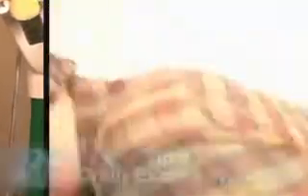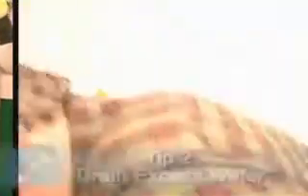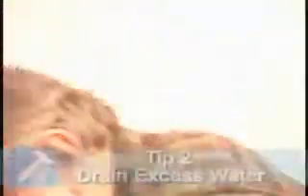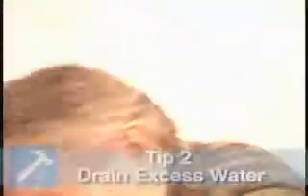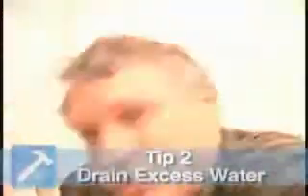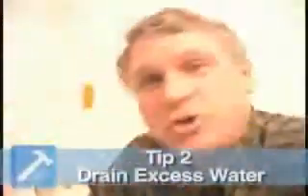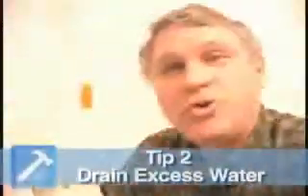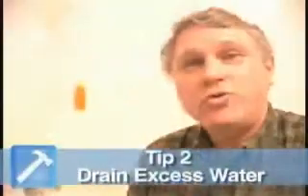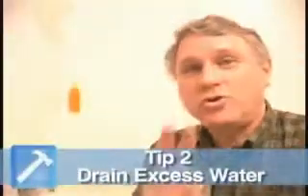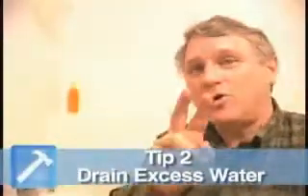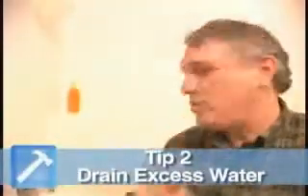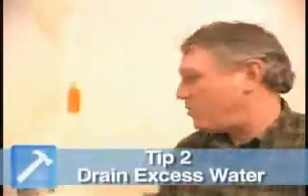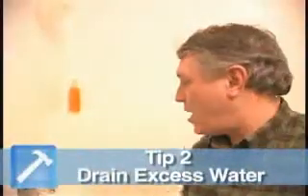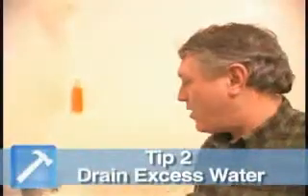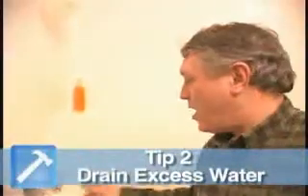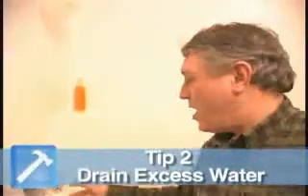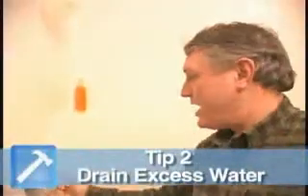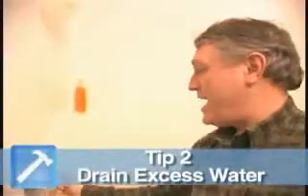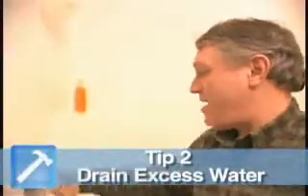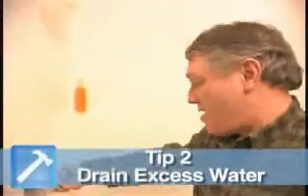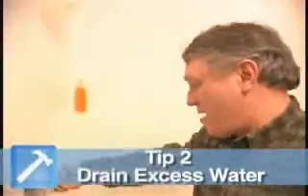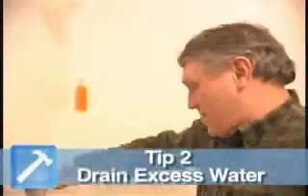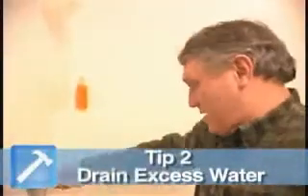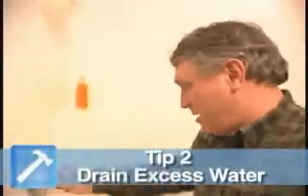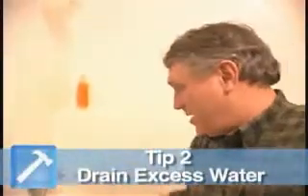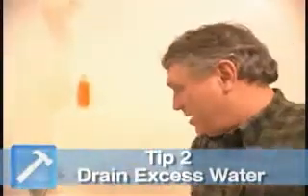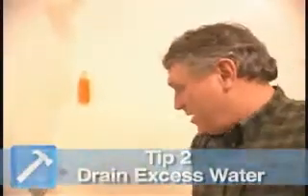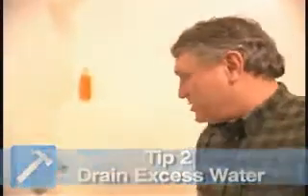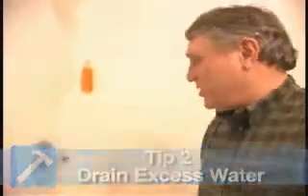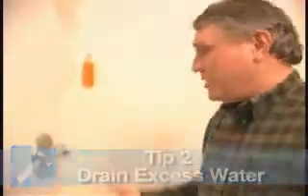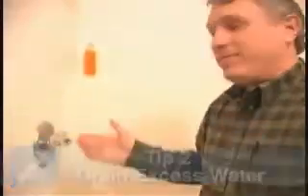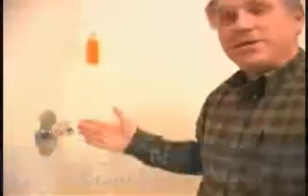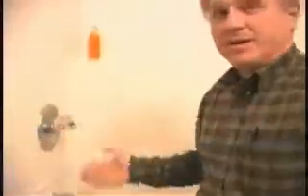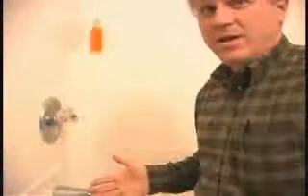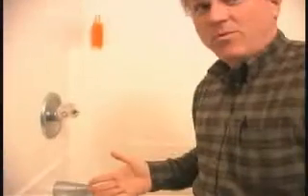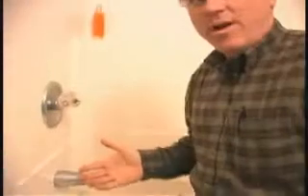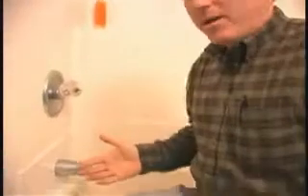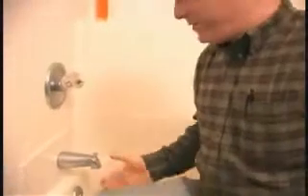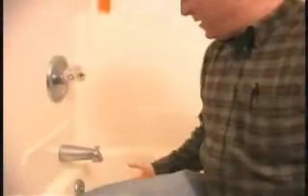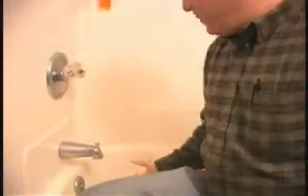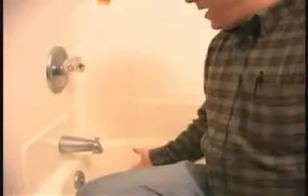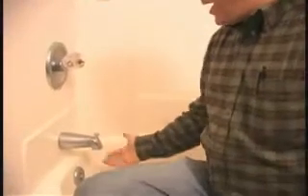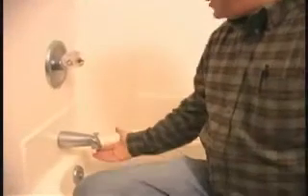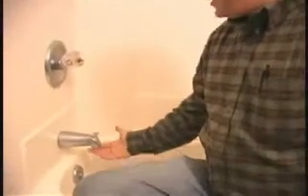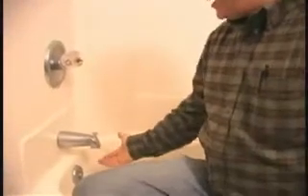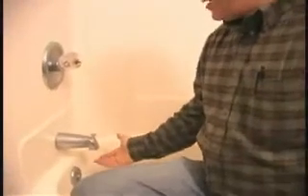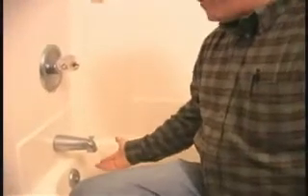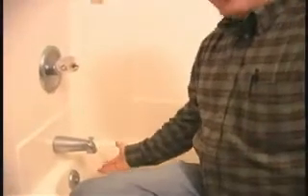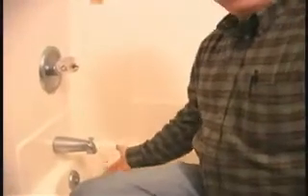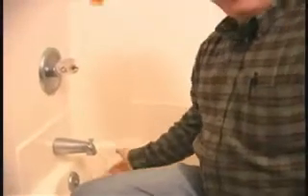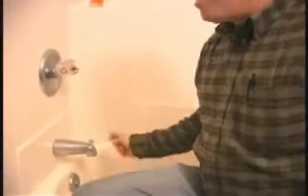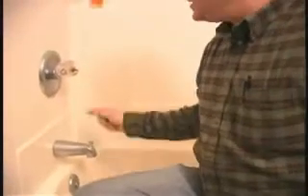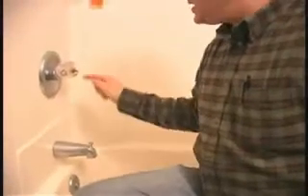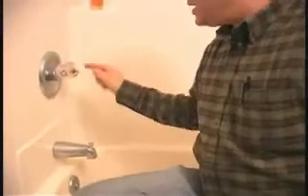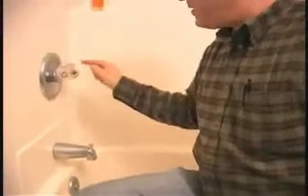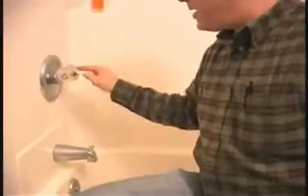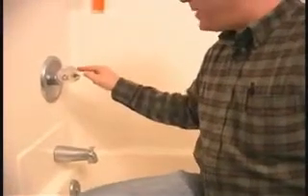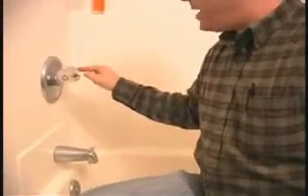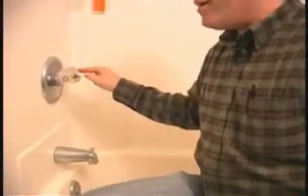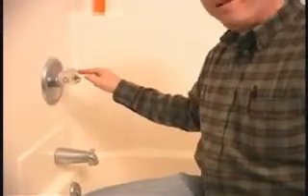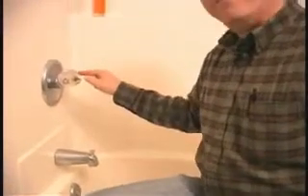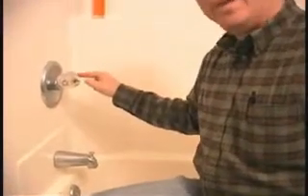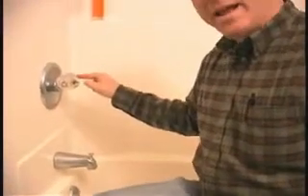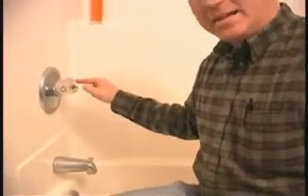And step two, turn the water on here, so that if there's any water left in the pipes, it'll come out here instead of up here in your face.